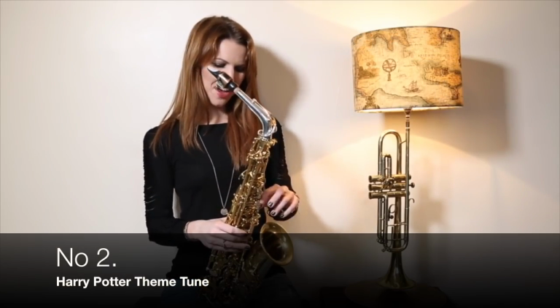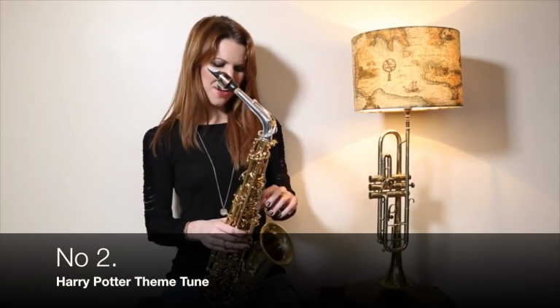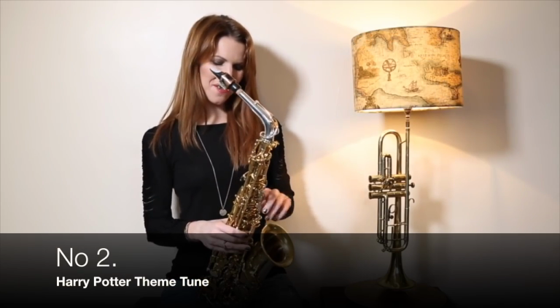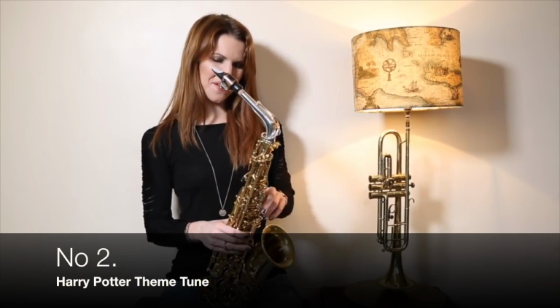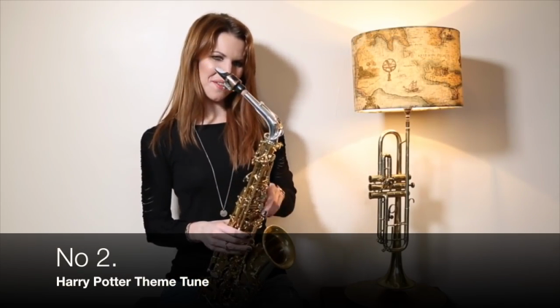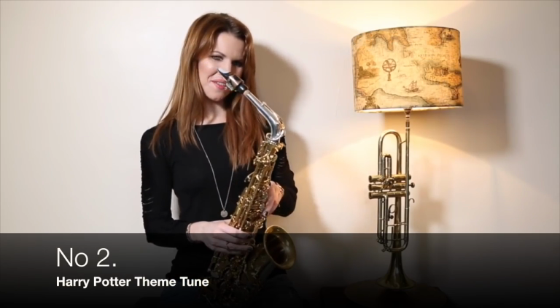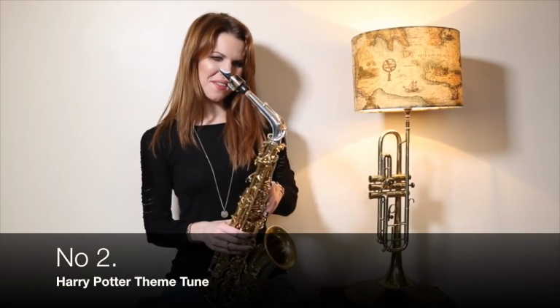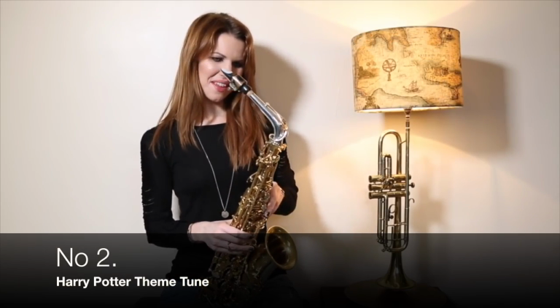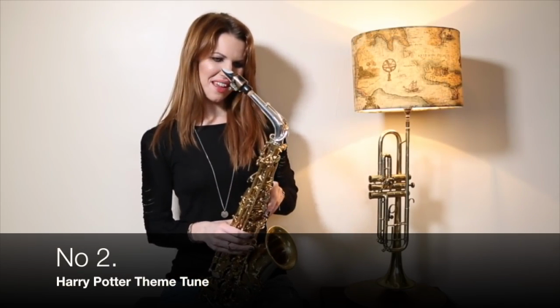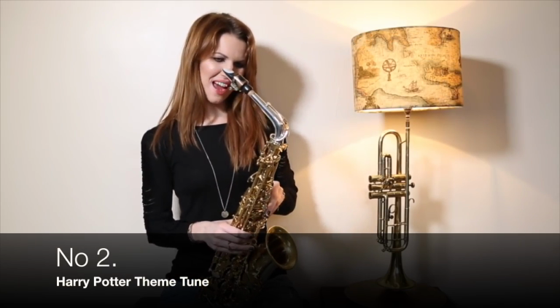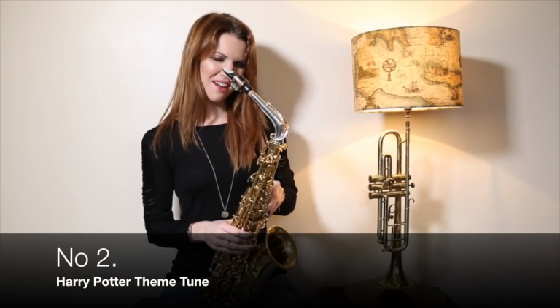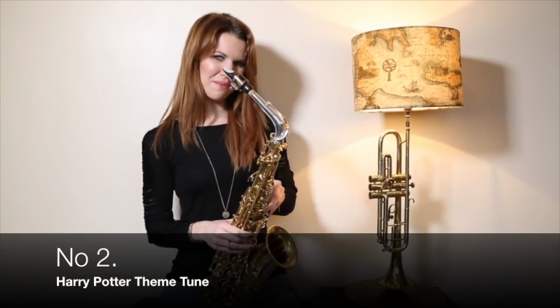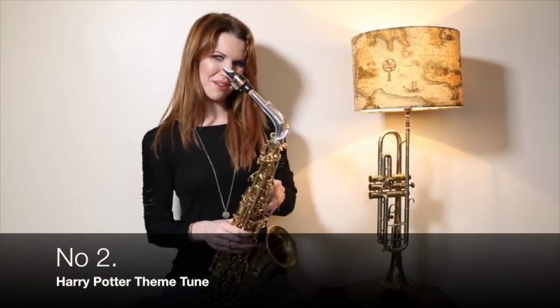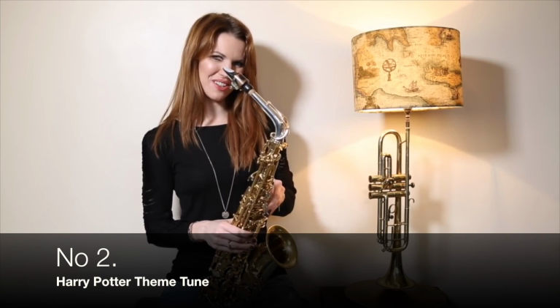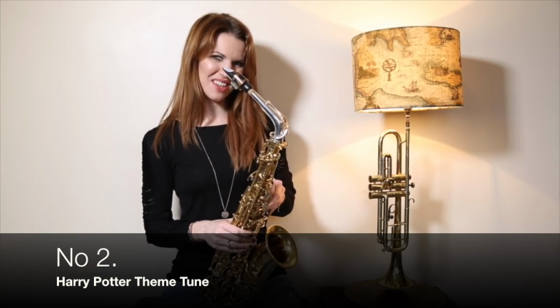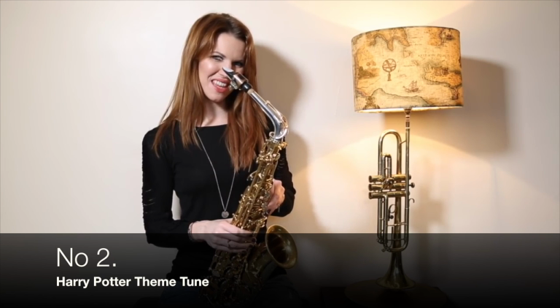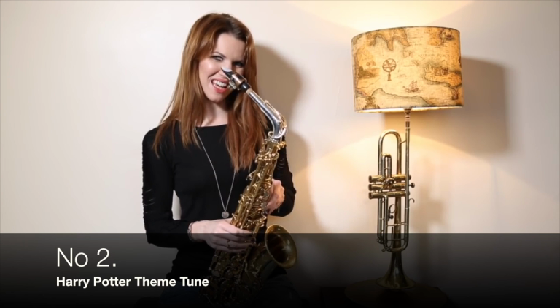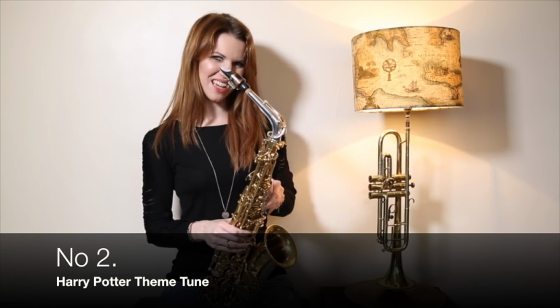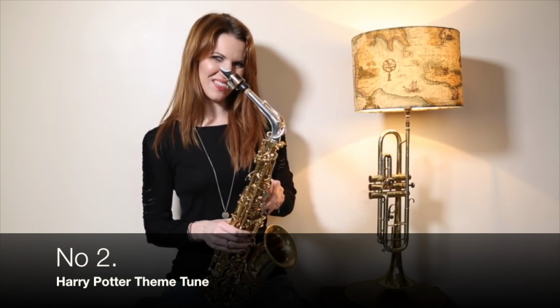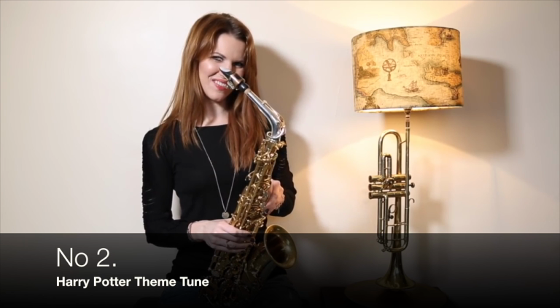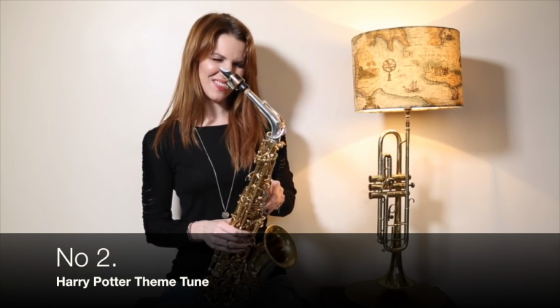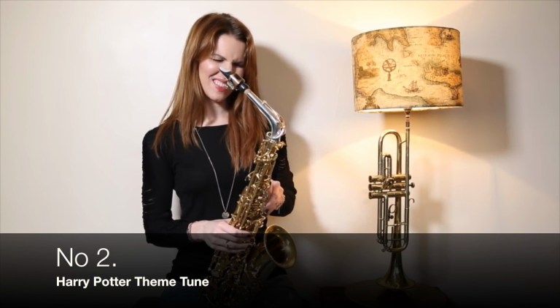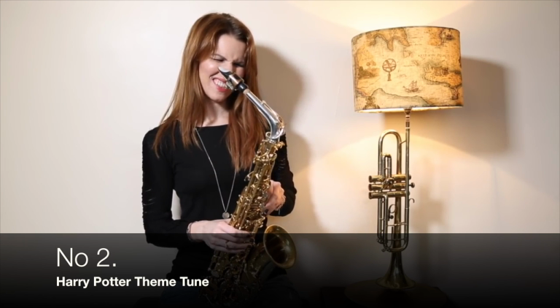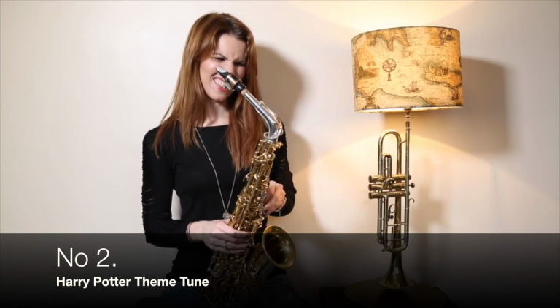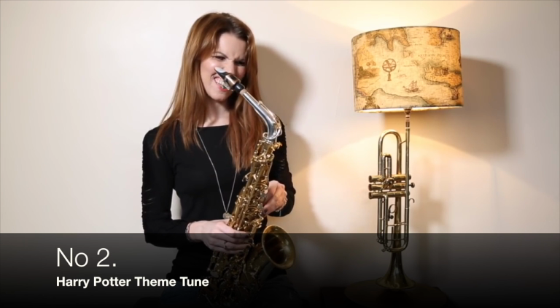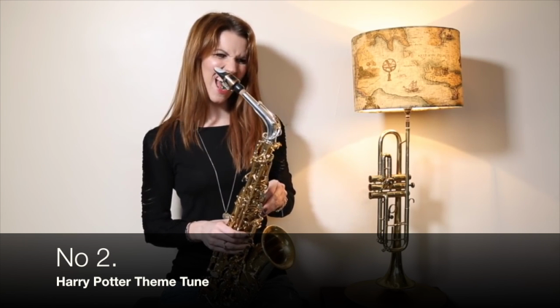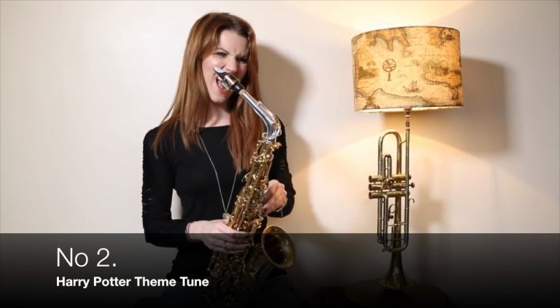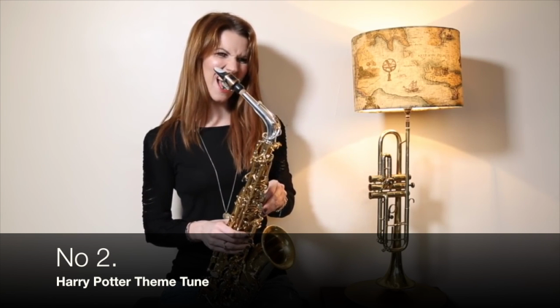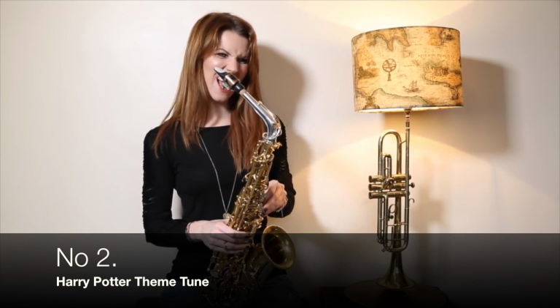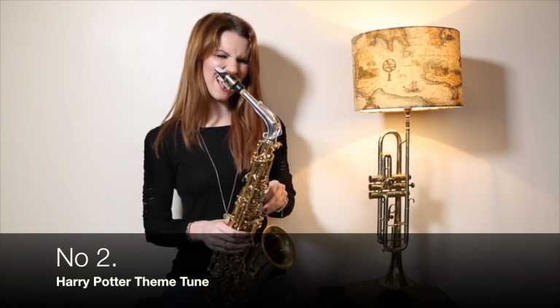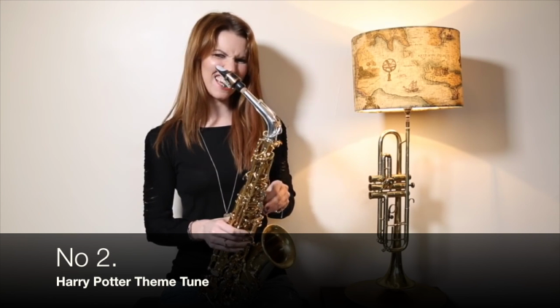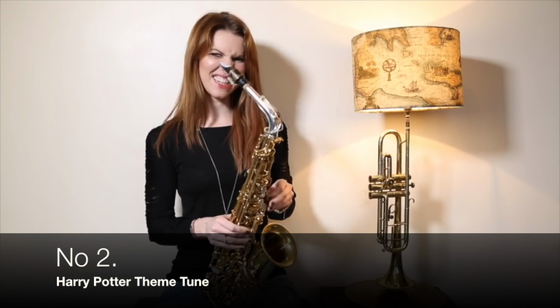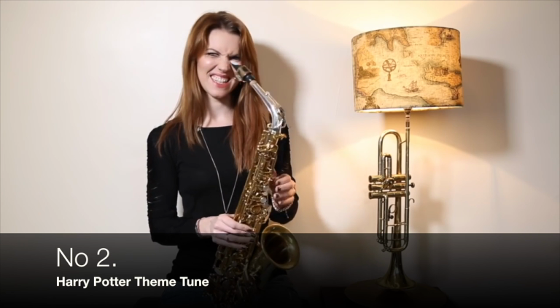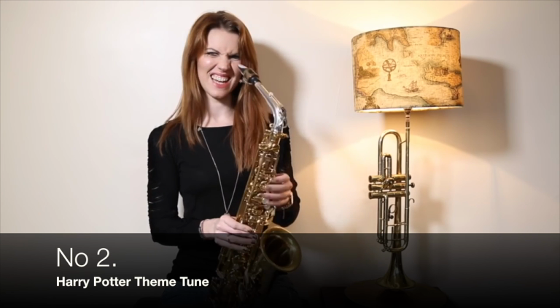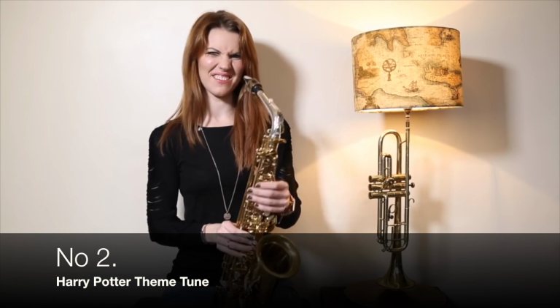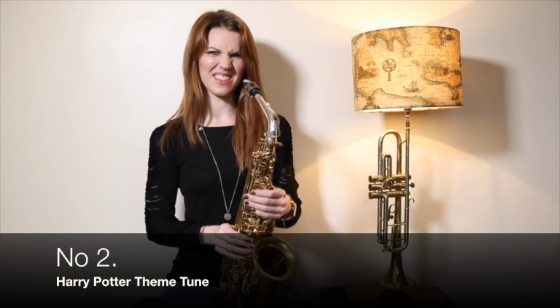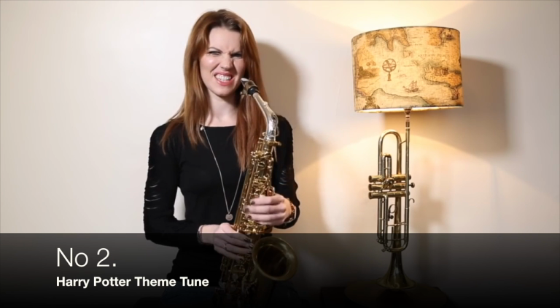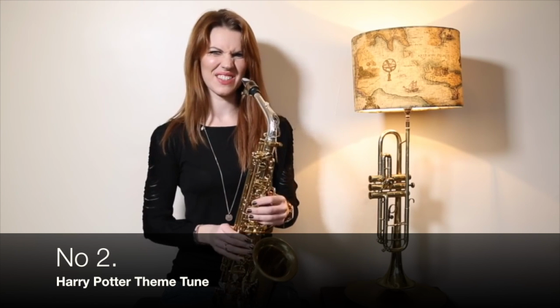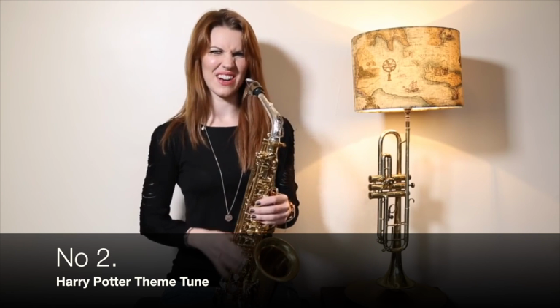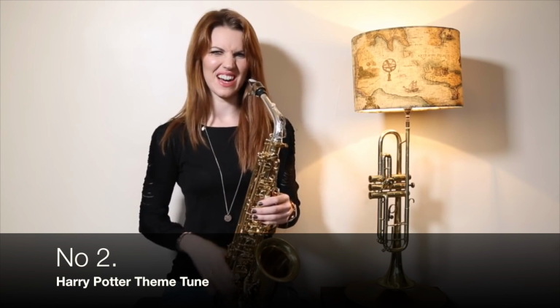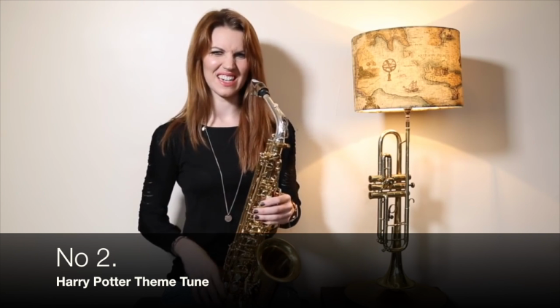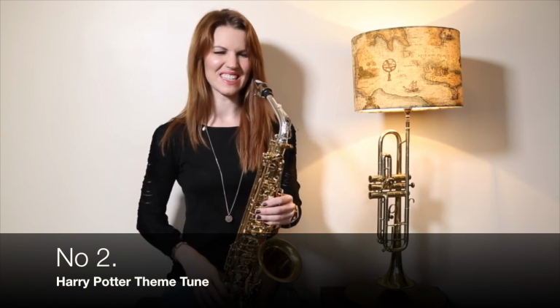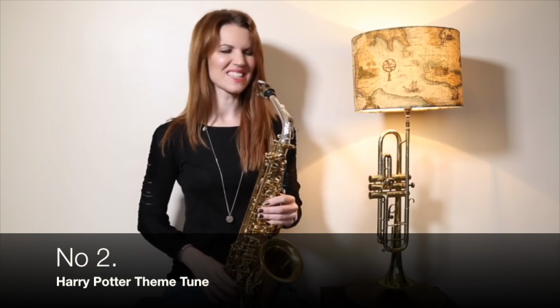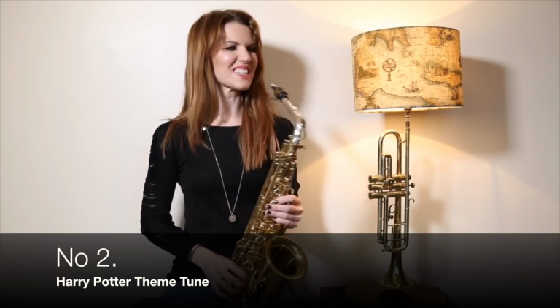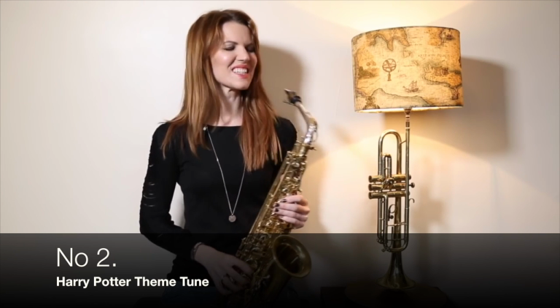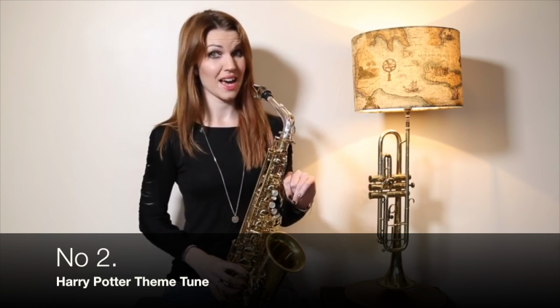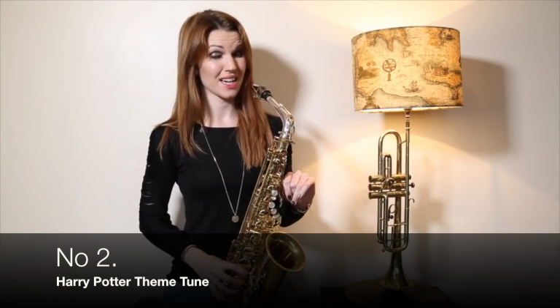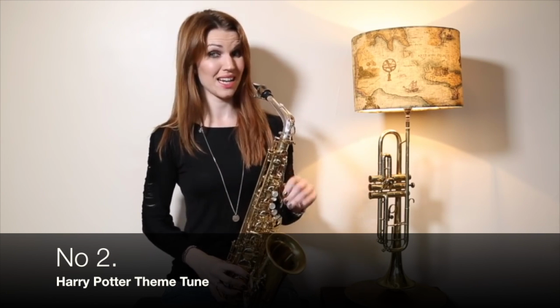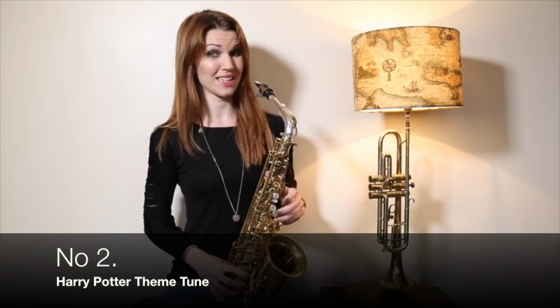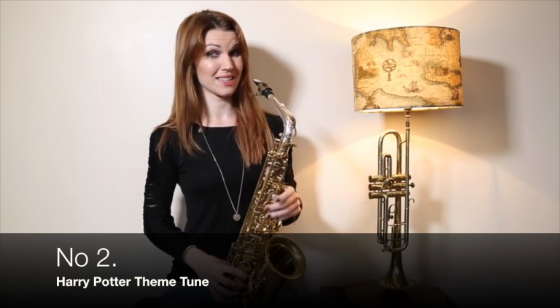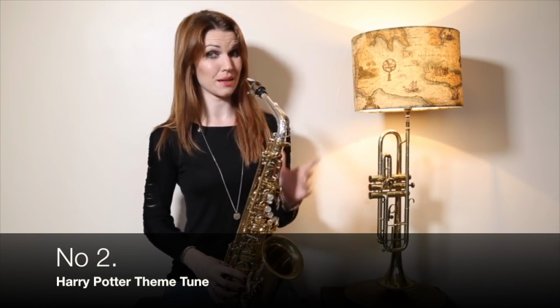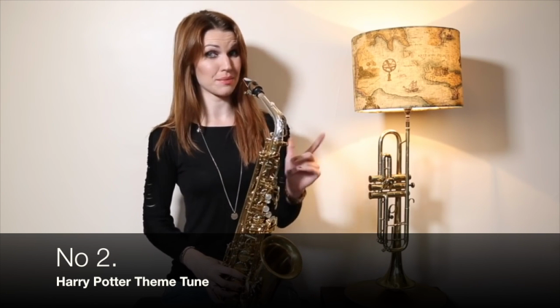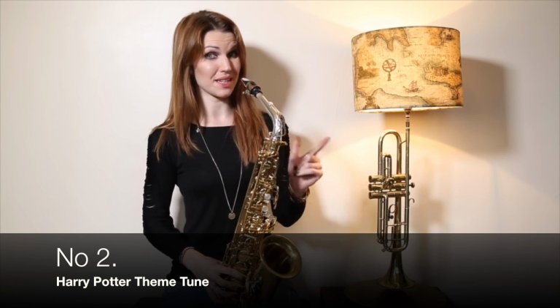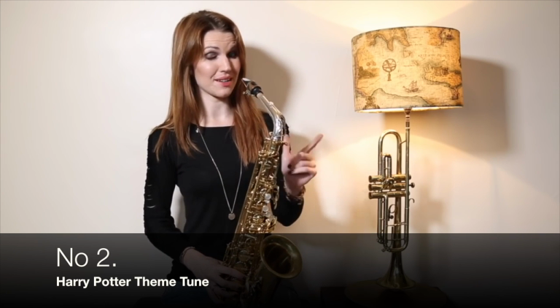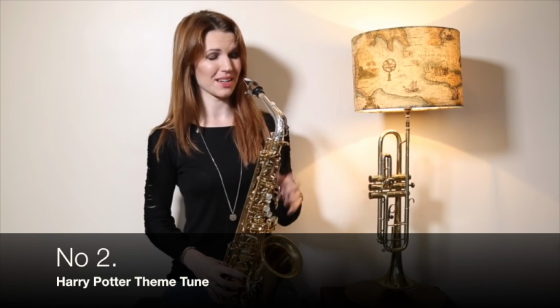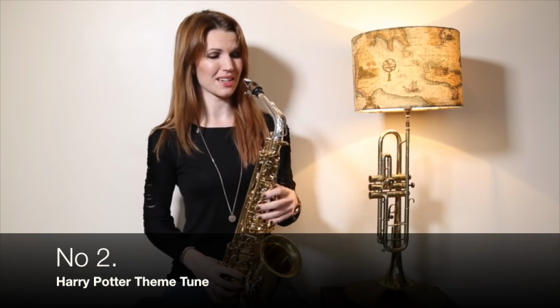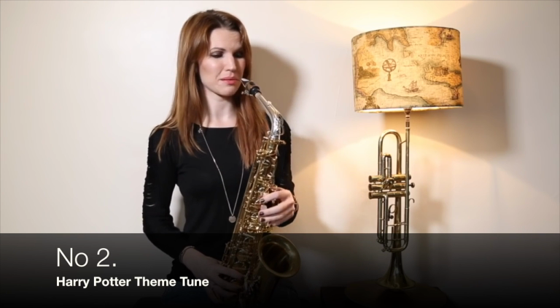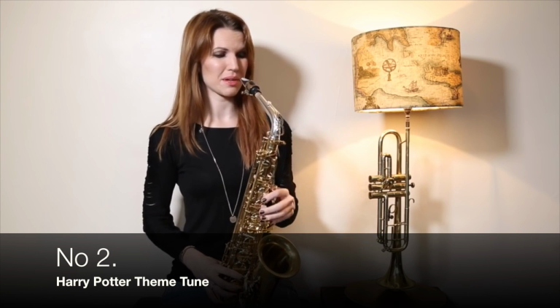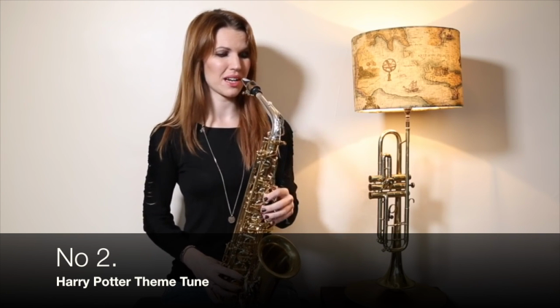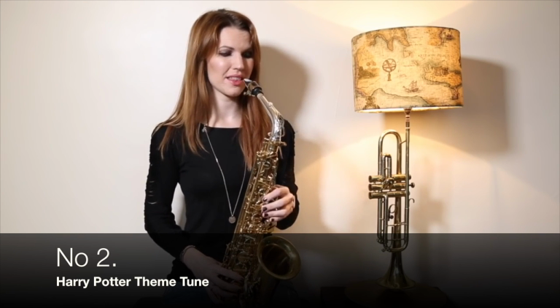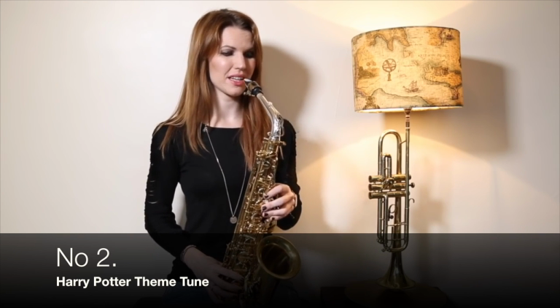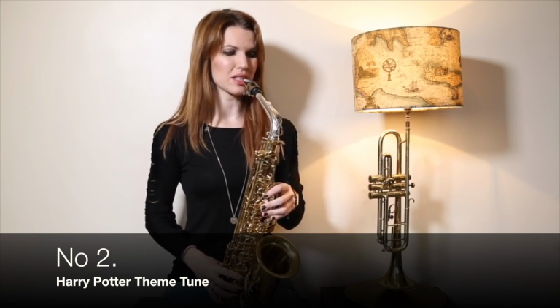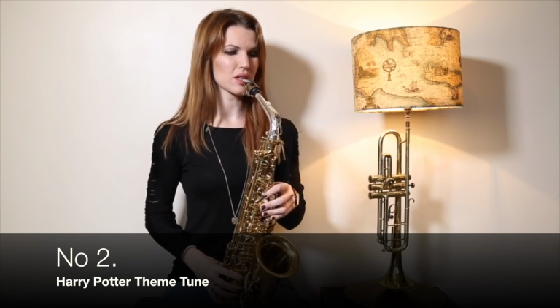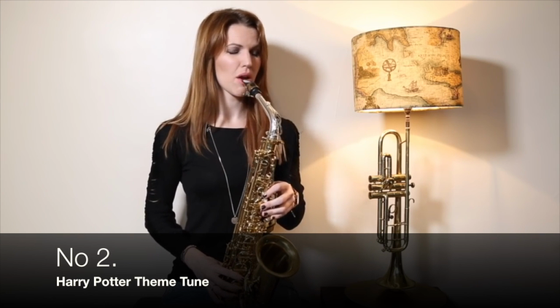So, Harry Potter theme — love this one! And it ends up sounding a little bit like this.